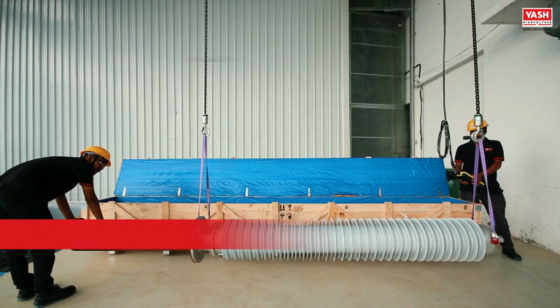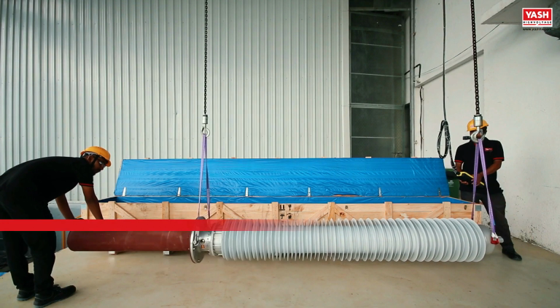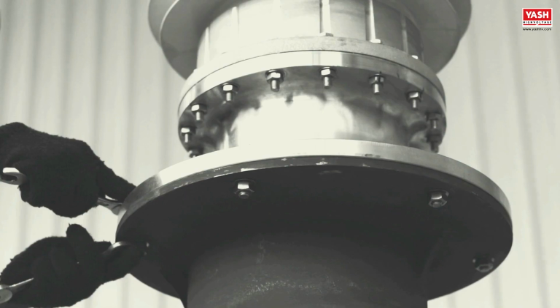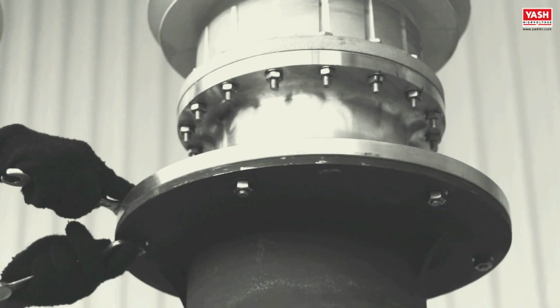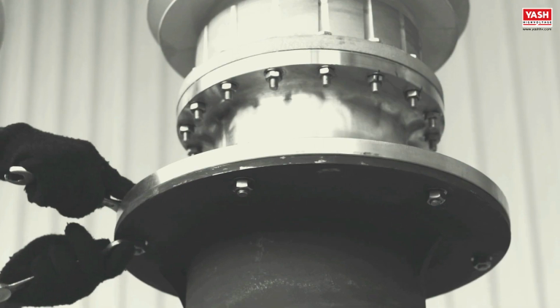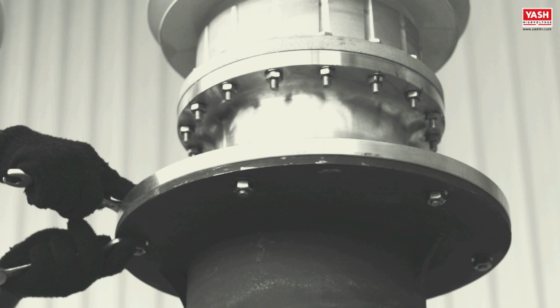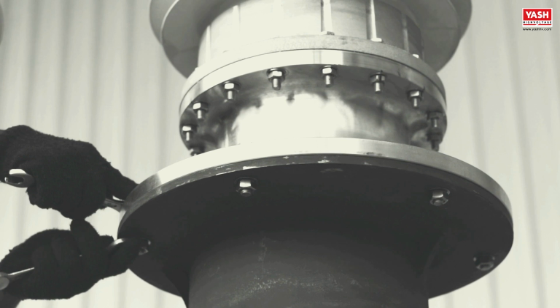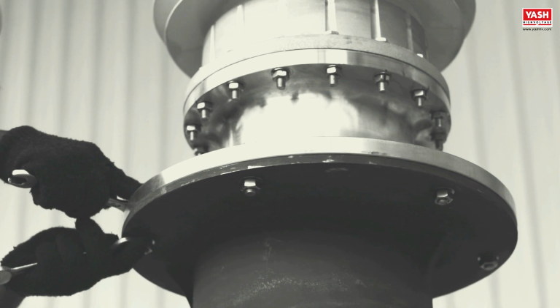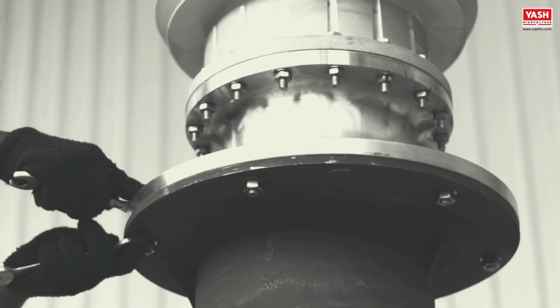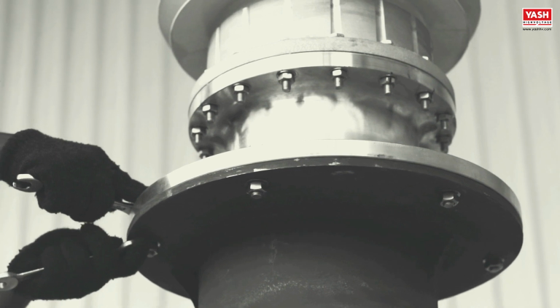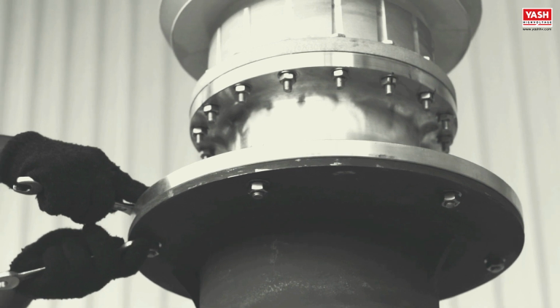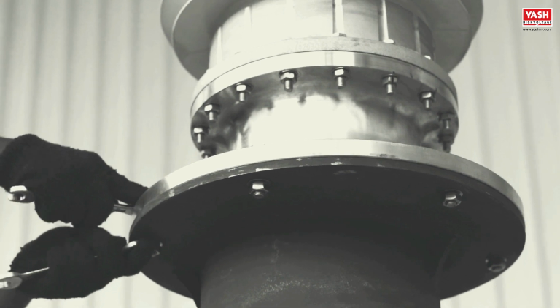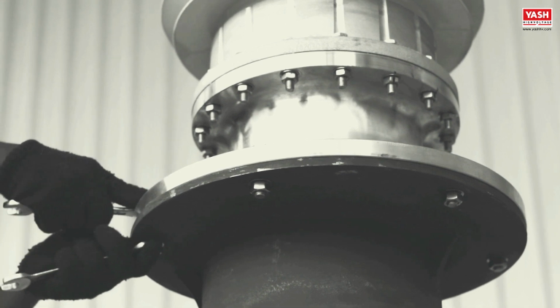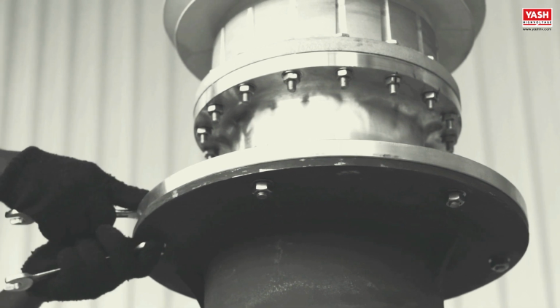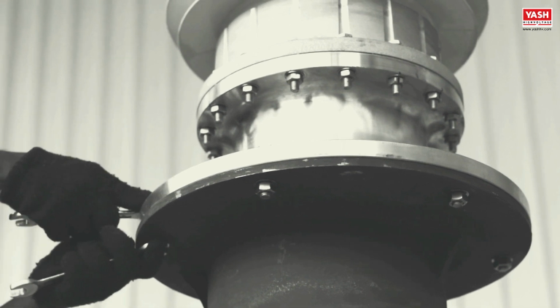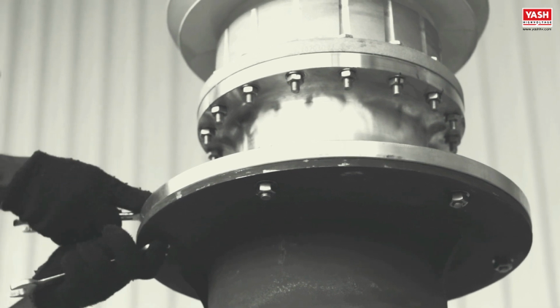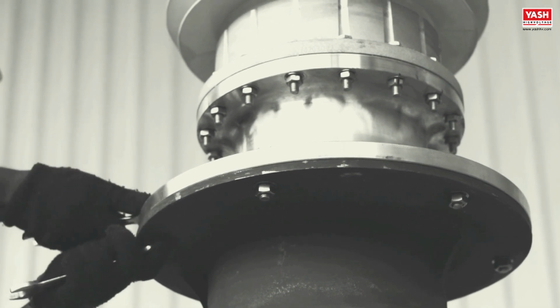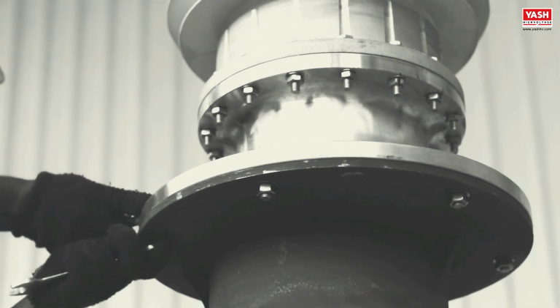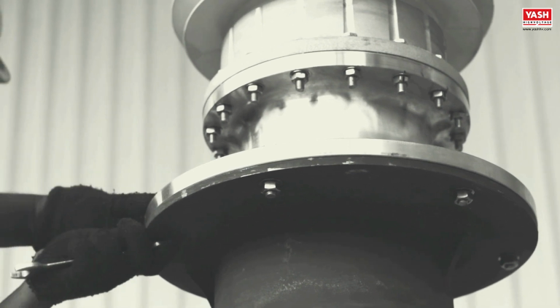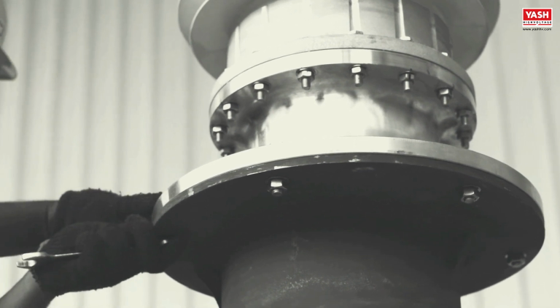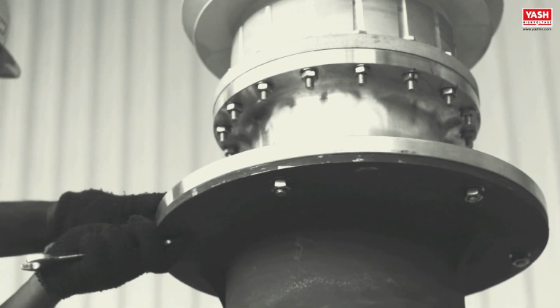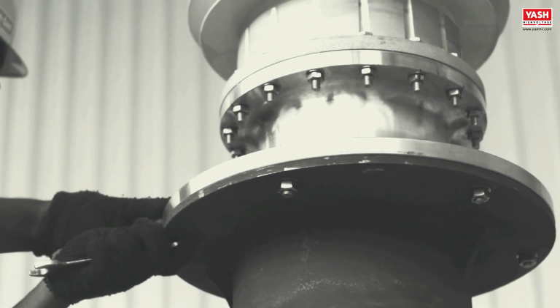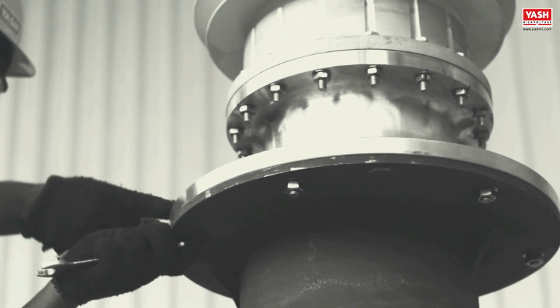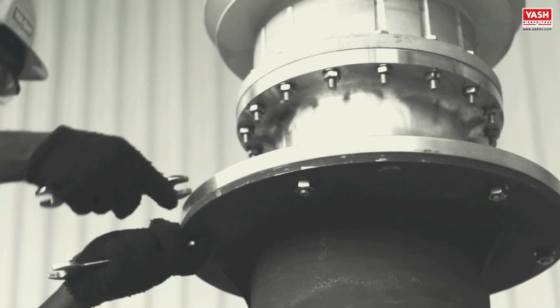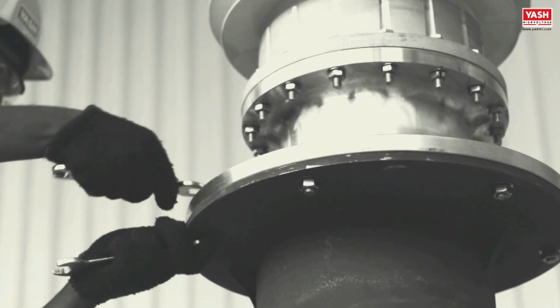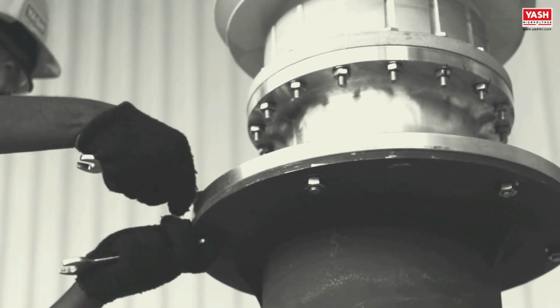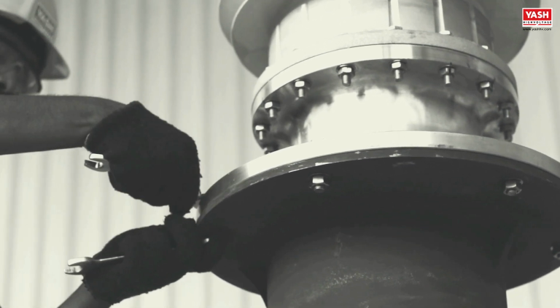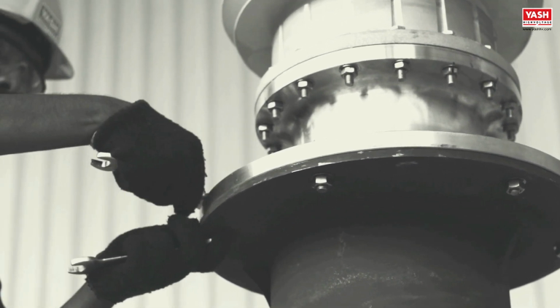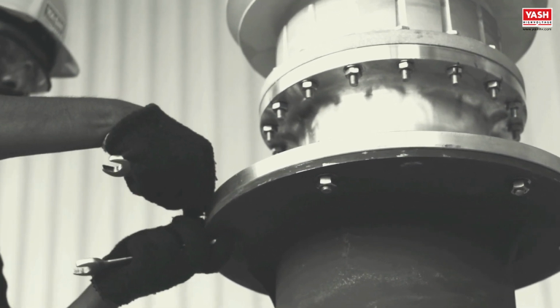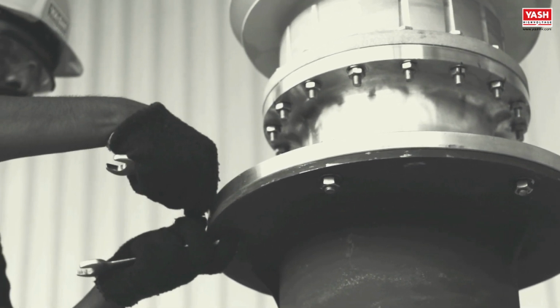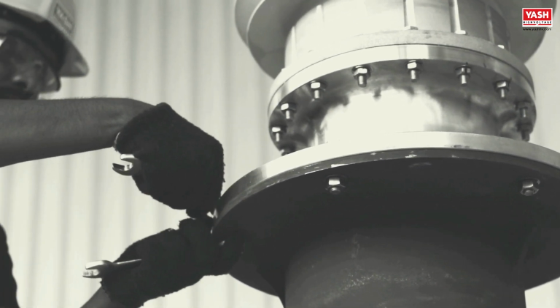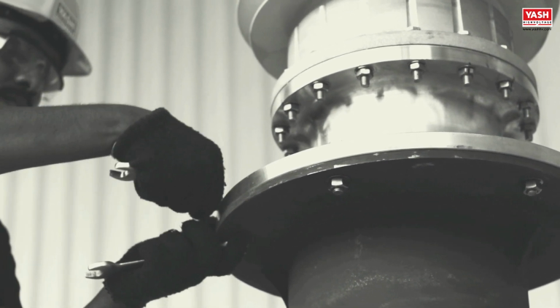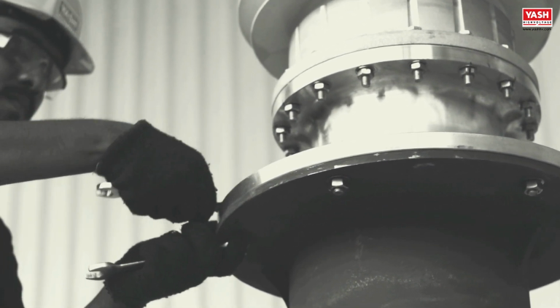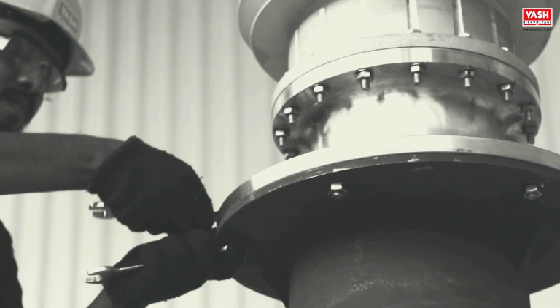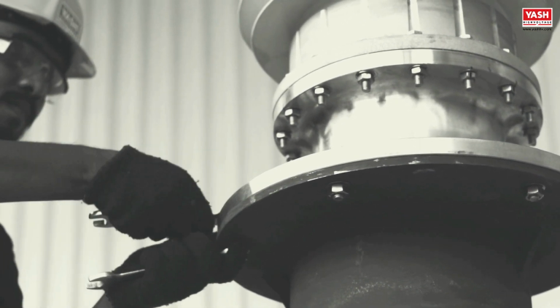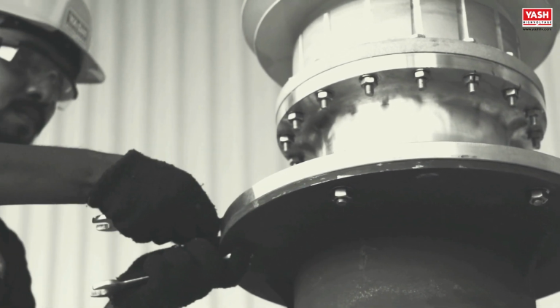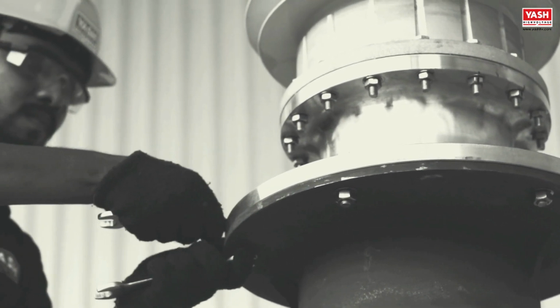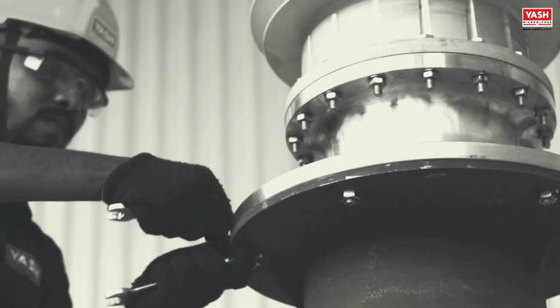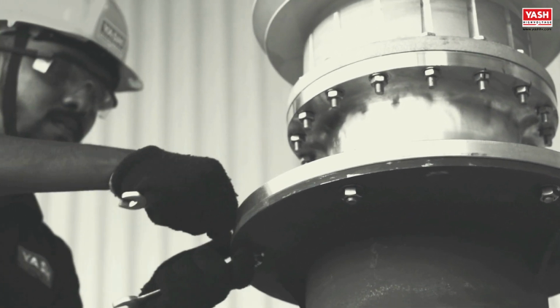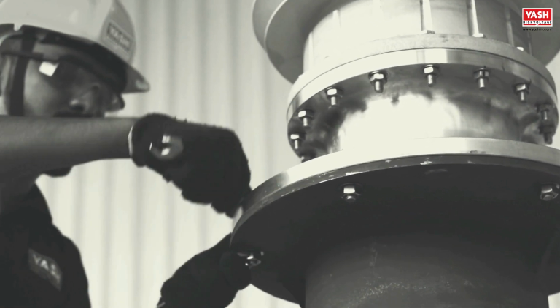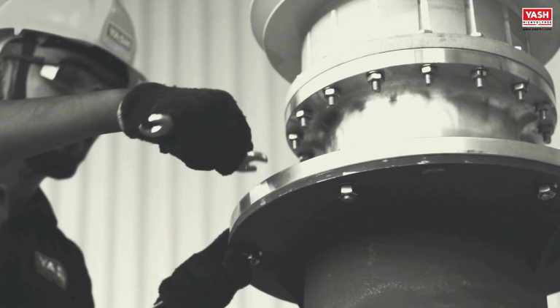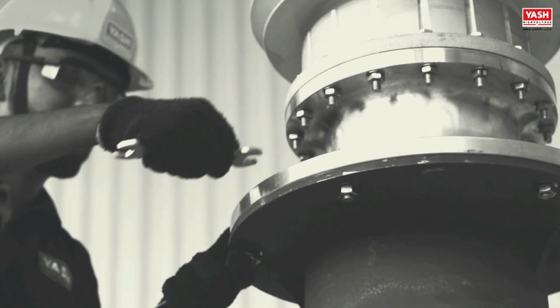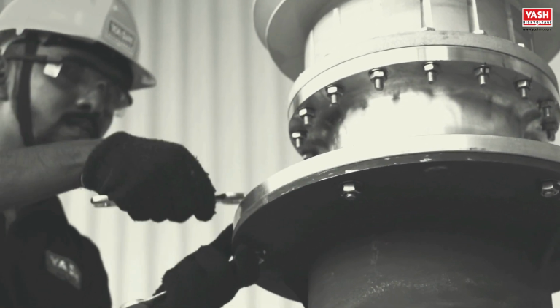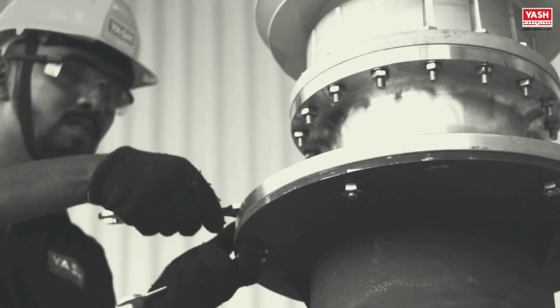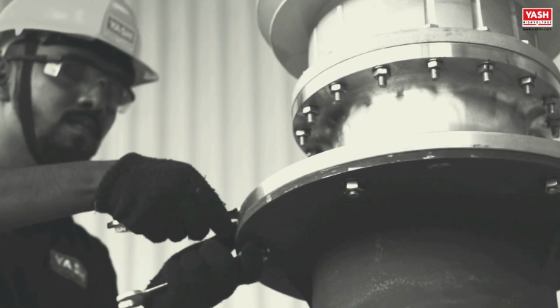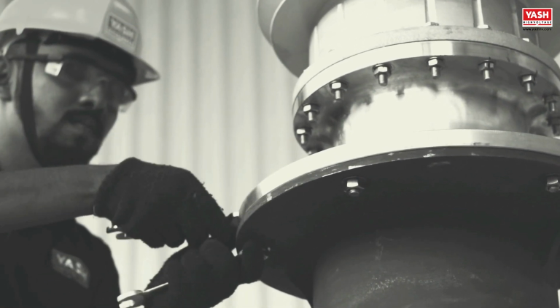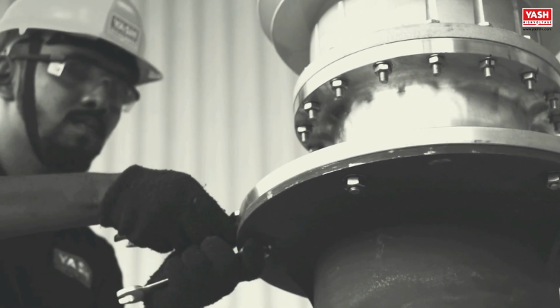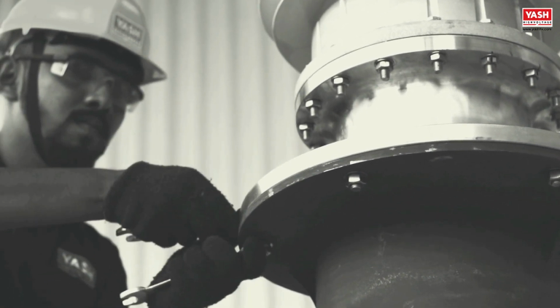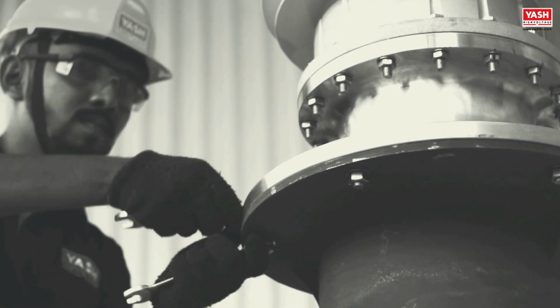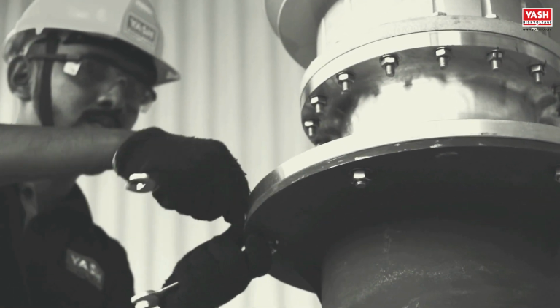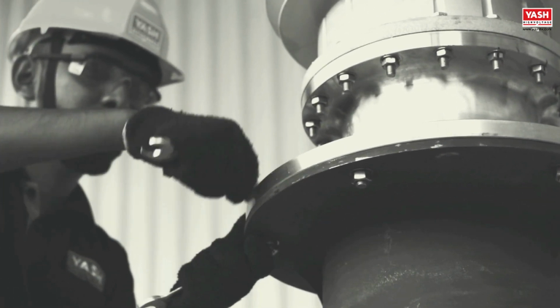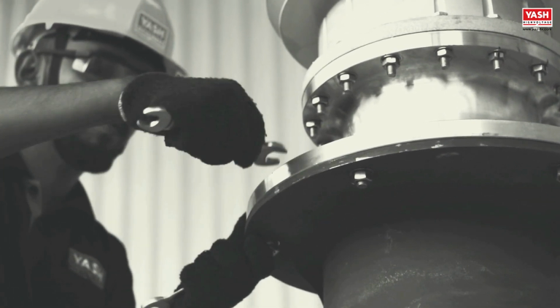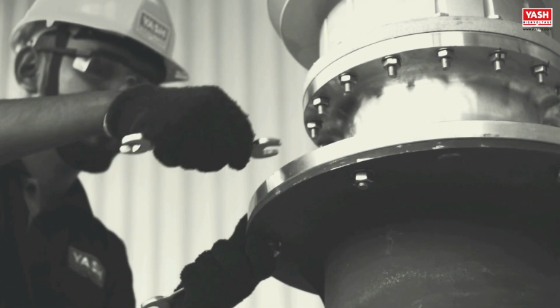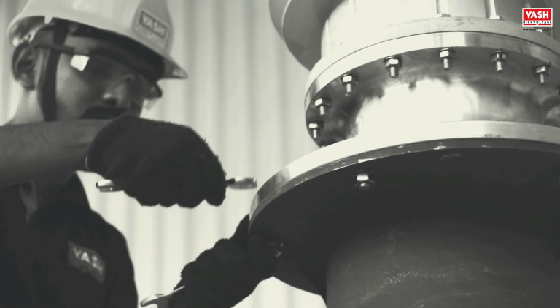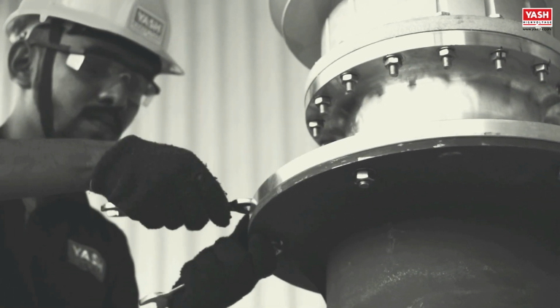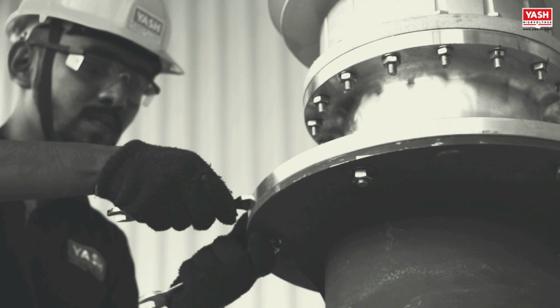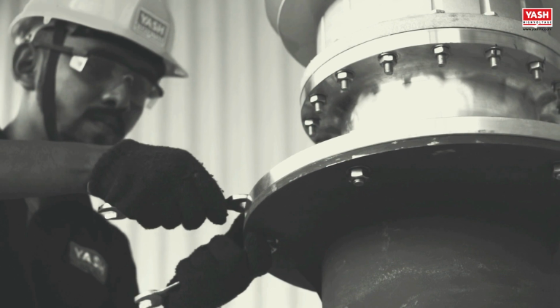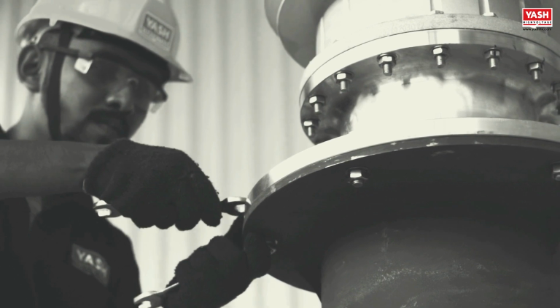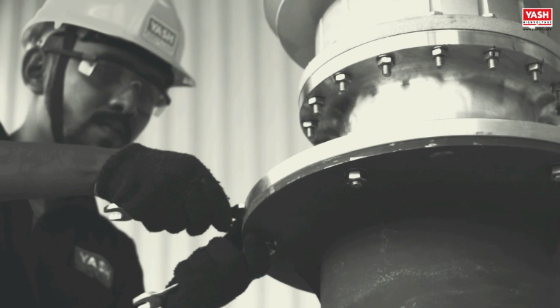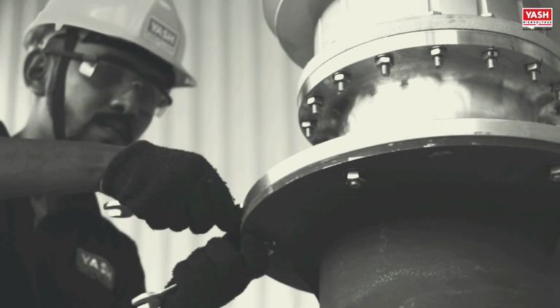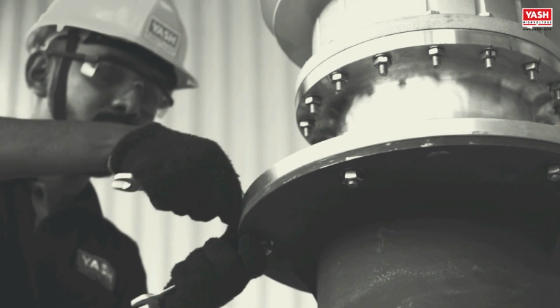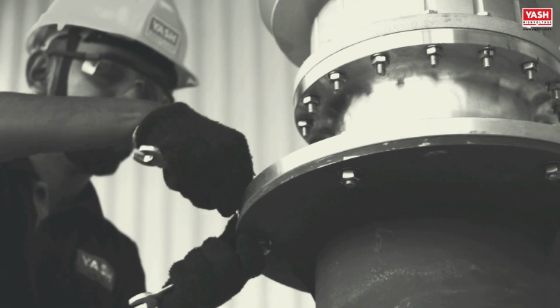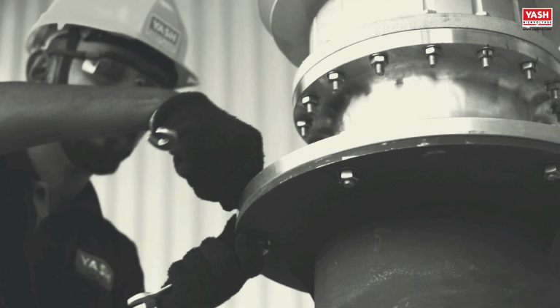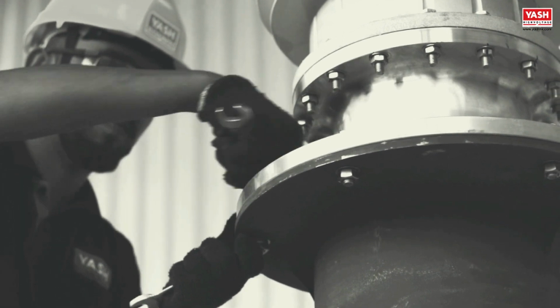In the next video, we will learn about disassembling the protection tank from the bushing.